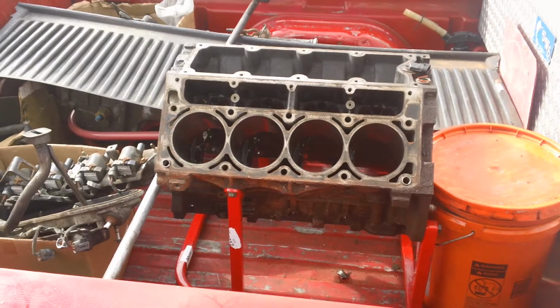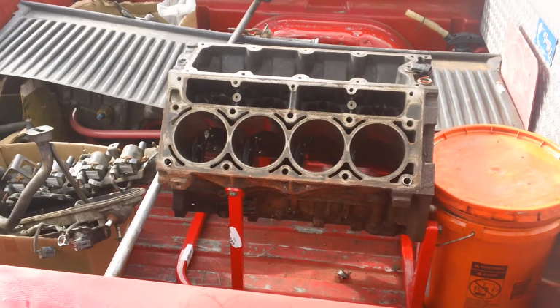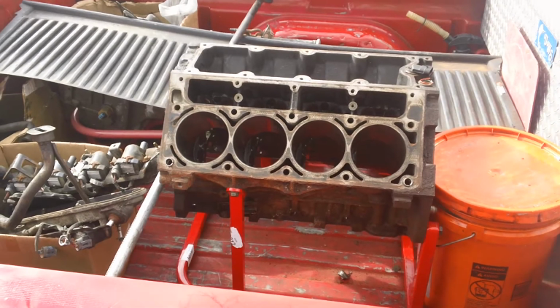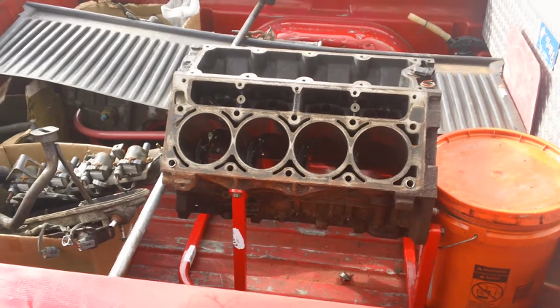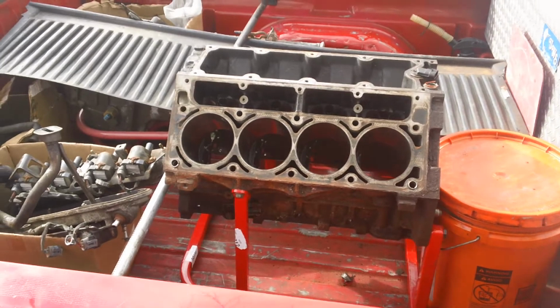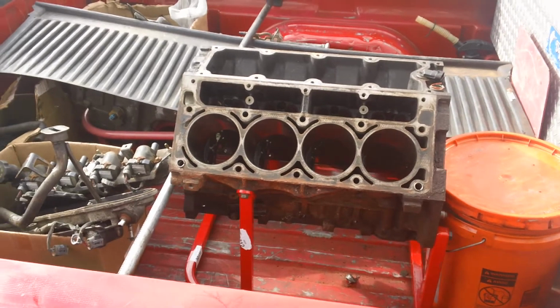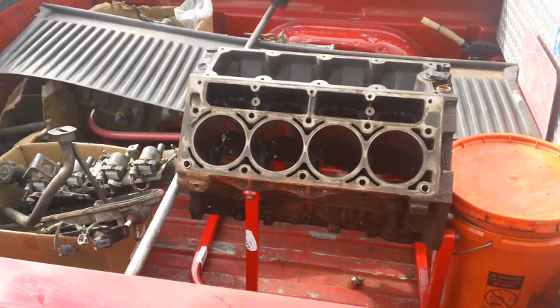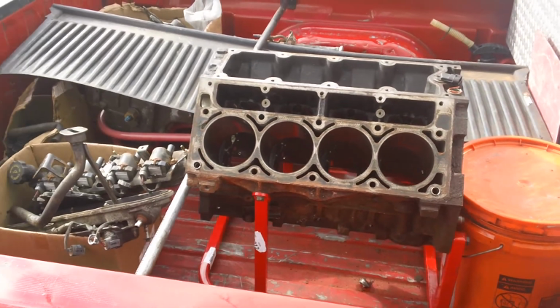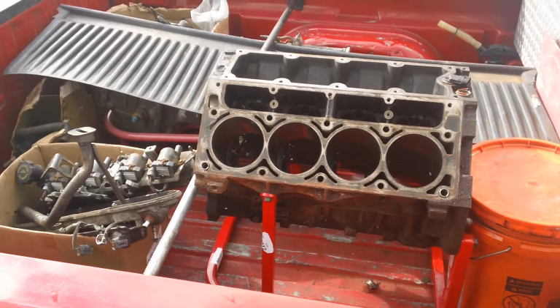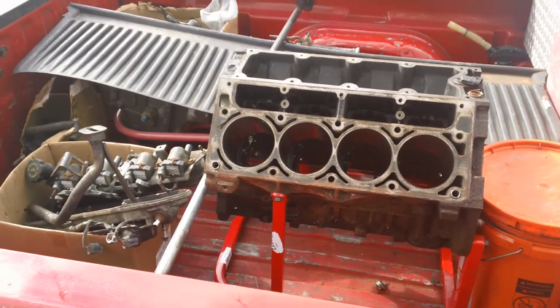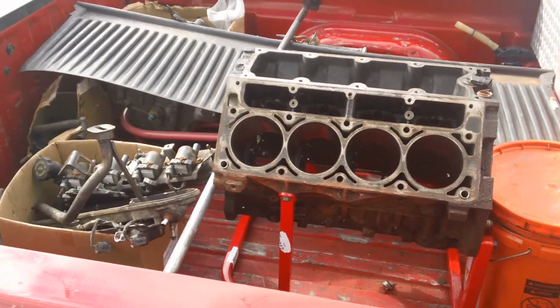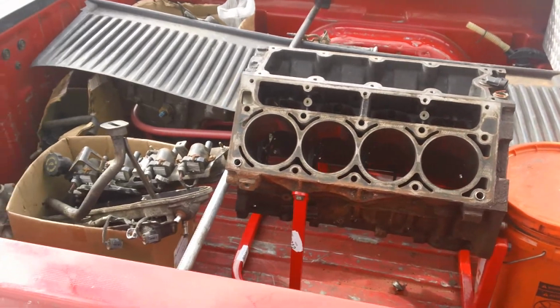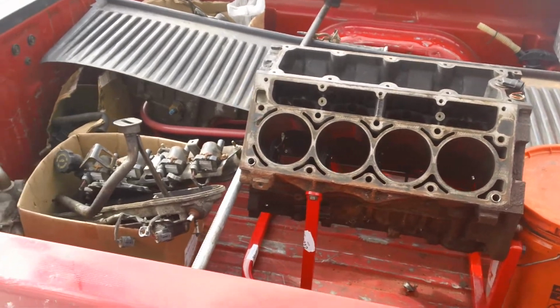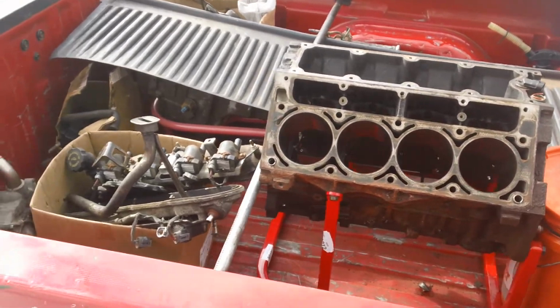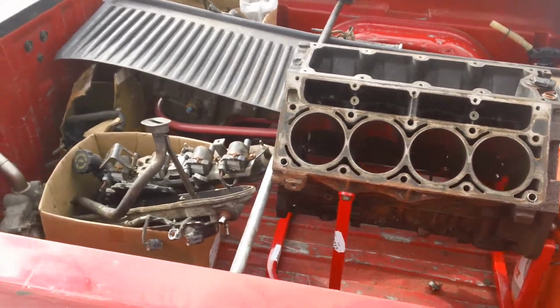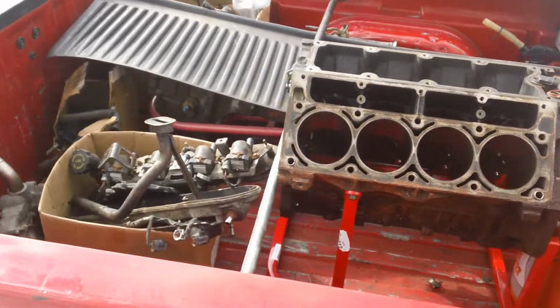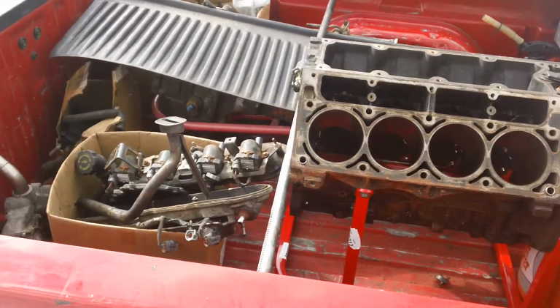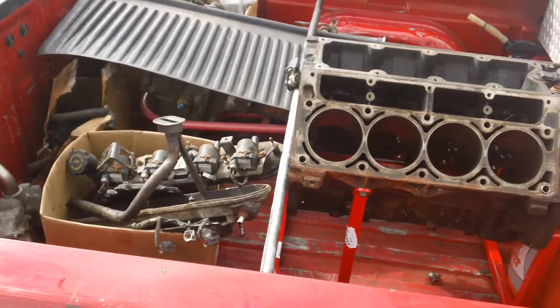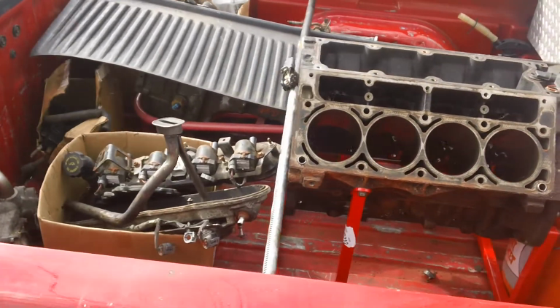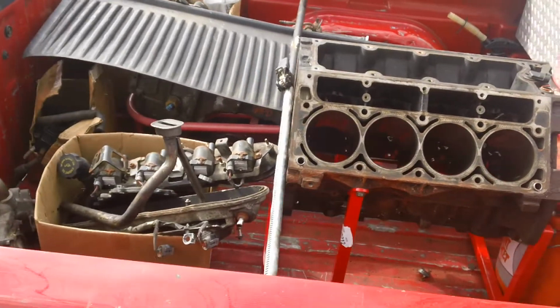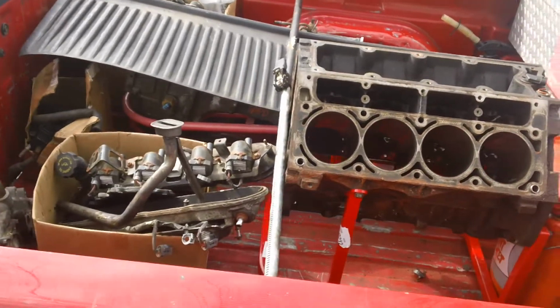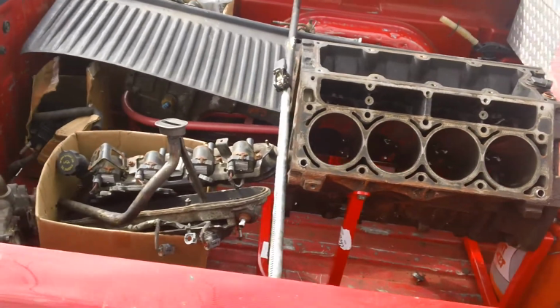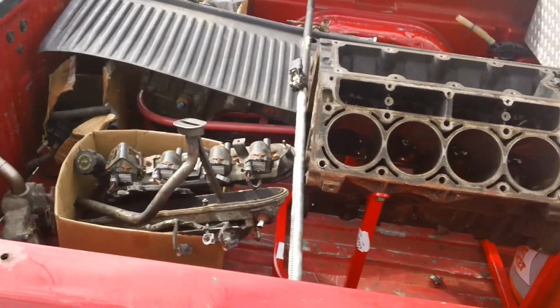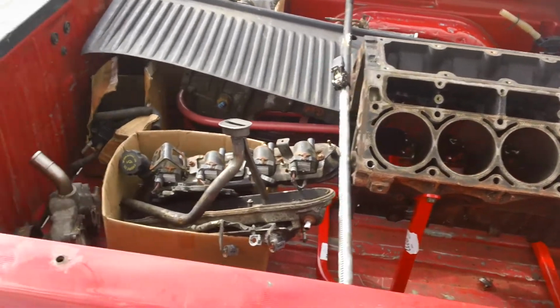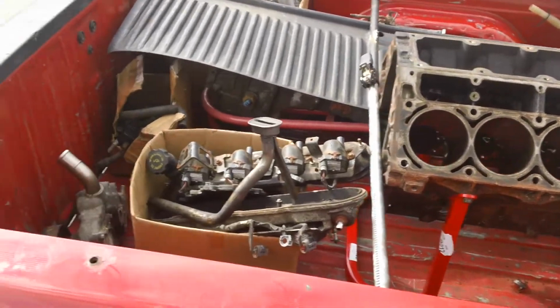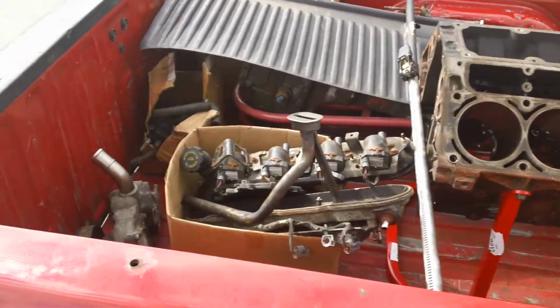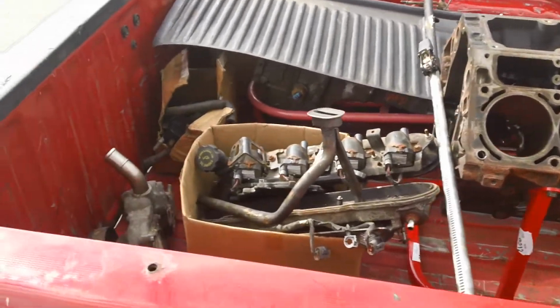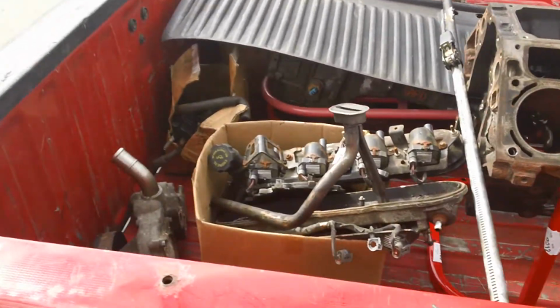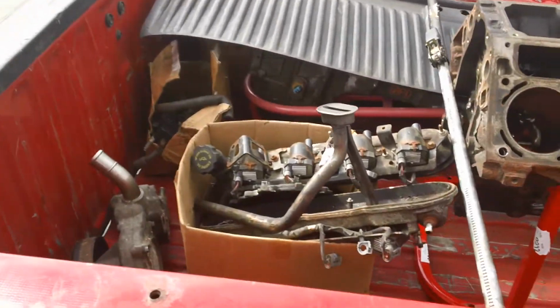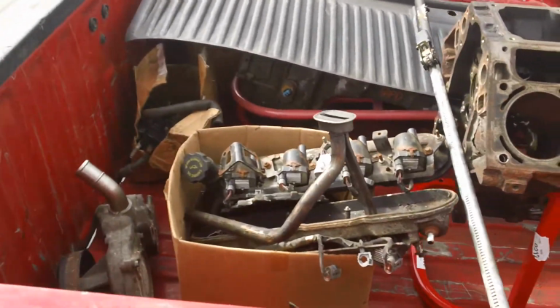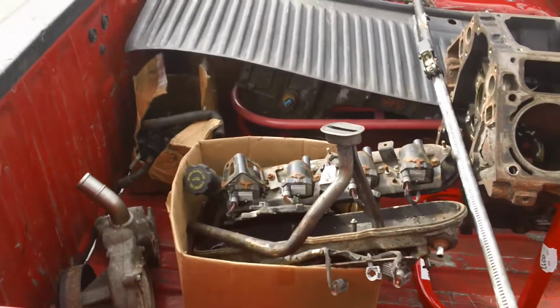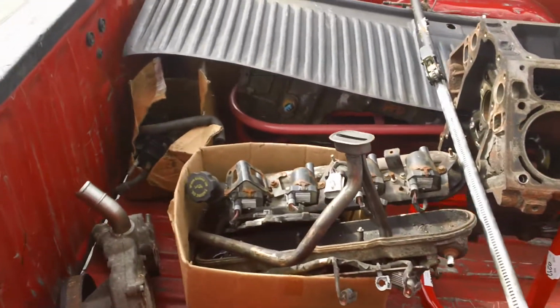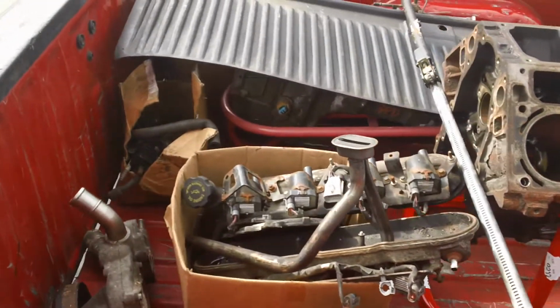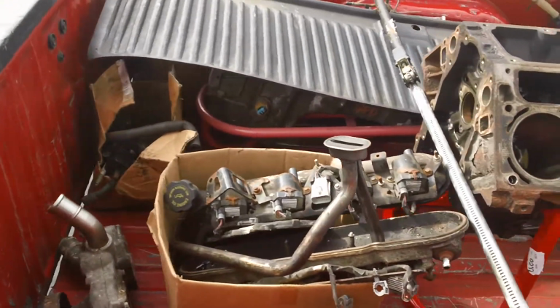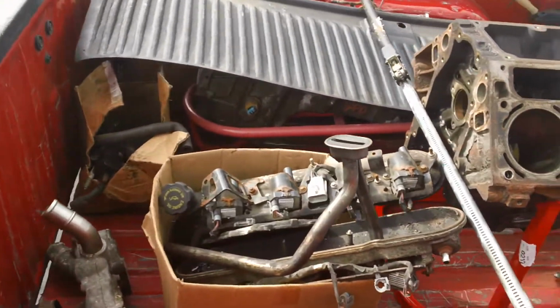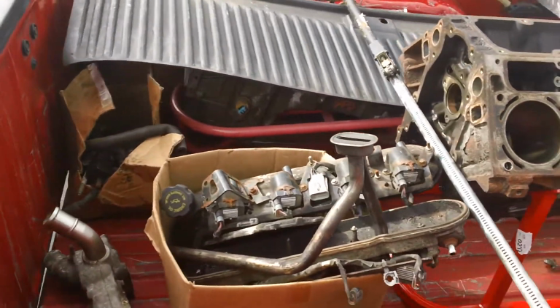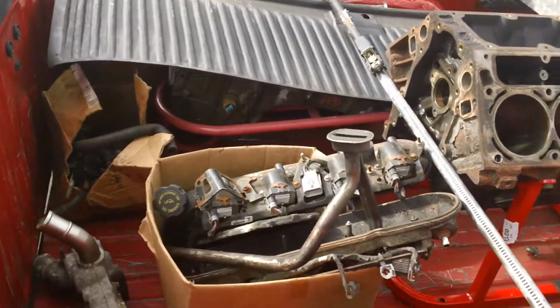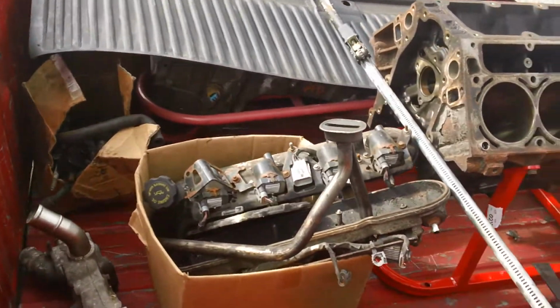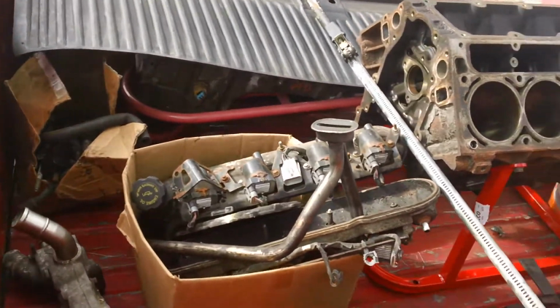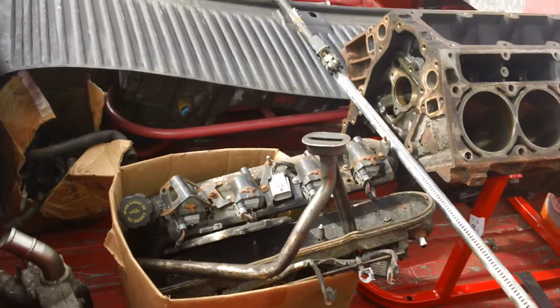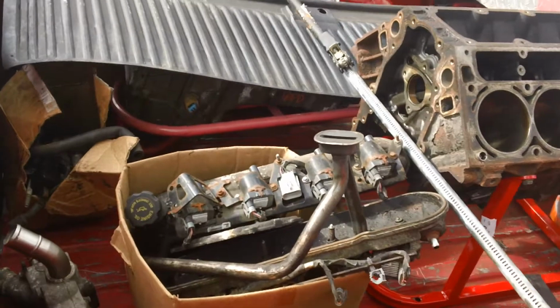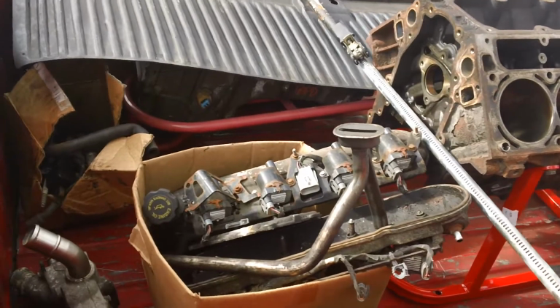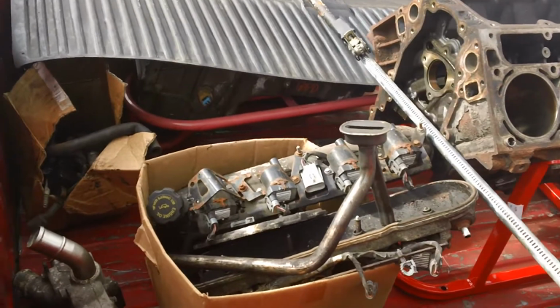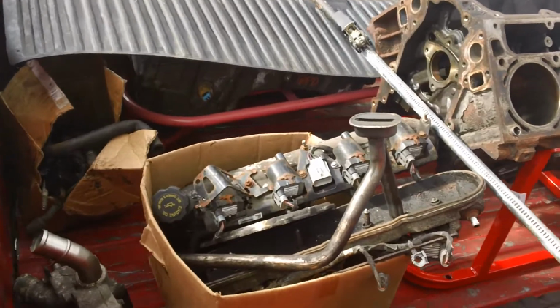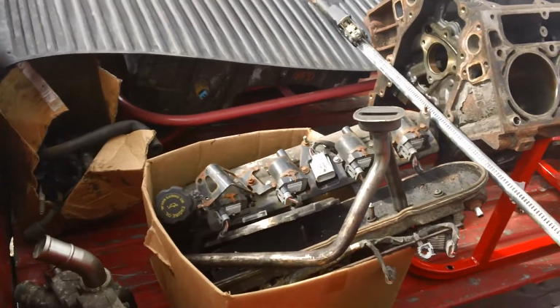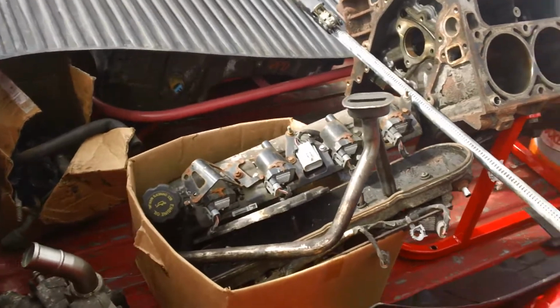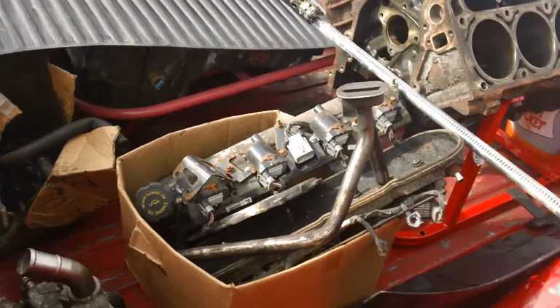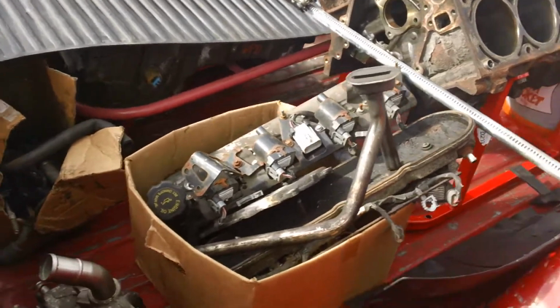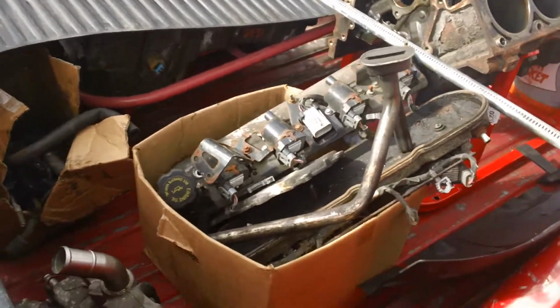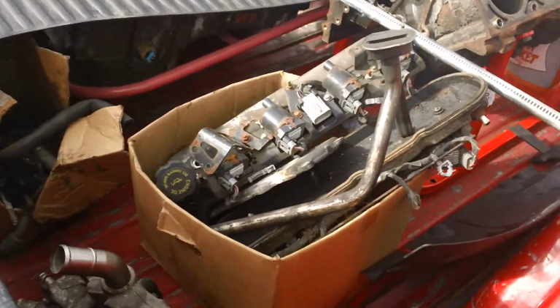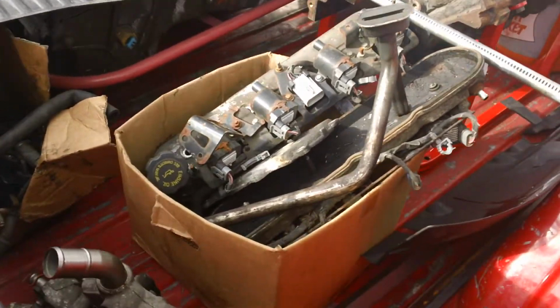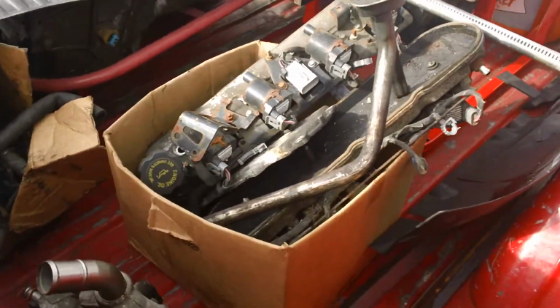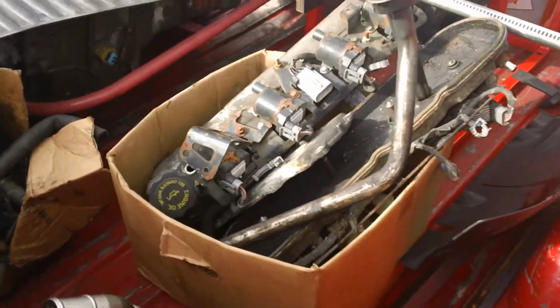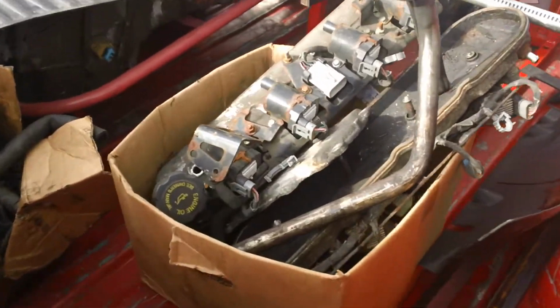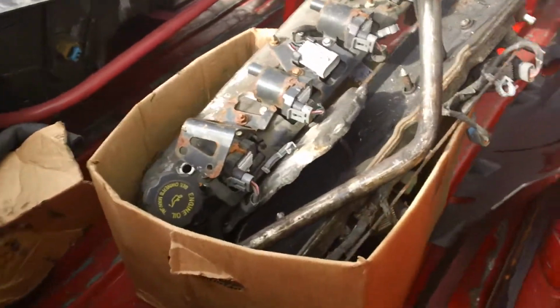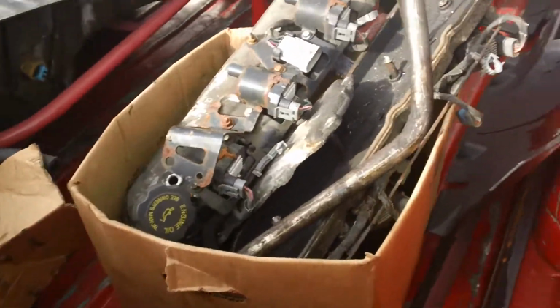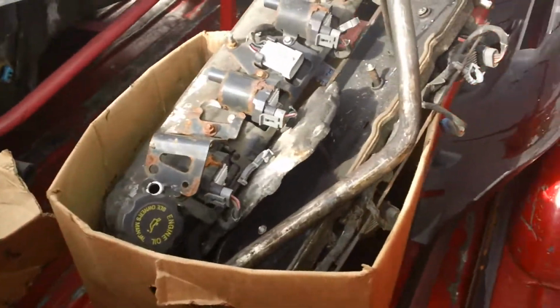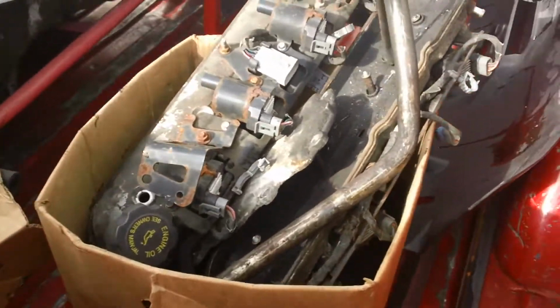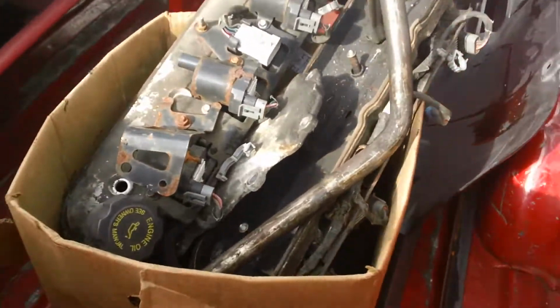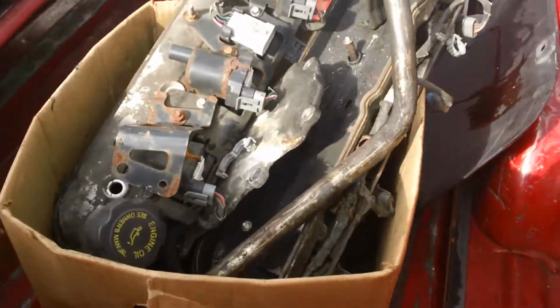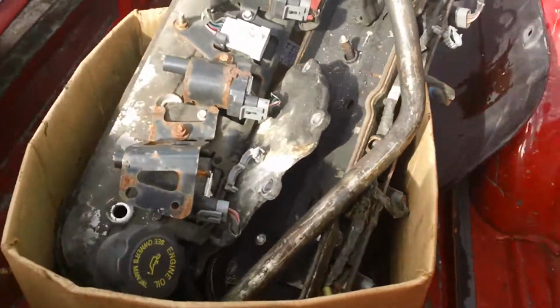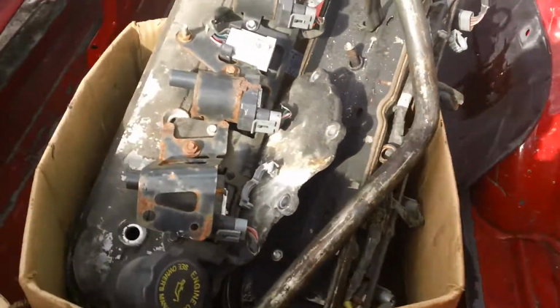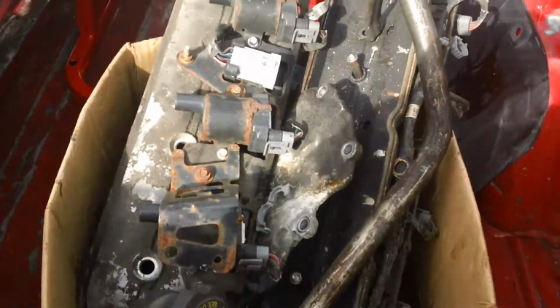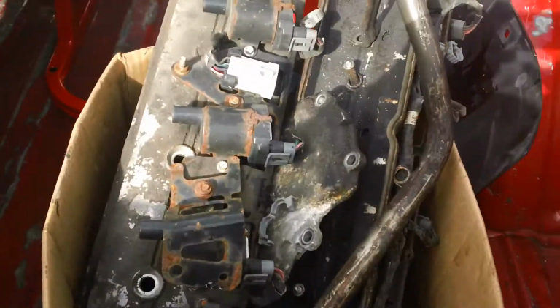This is new — just picked this up. Six liter, for a good deal. All the parts are in the box.